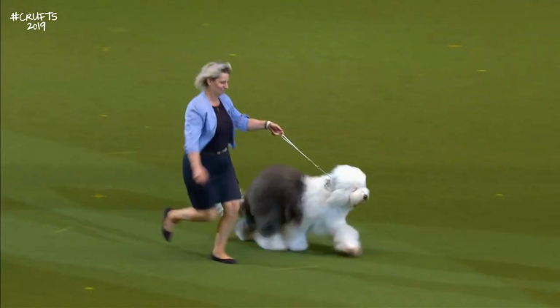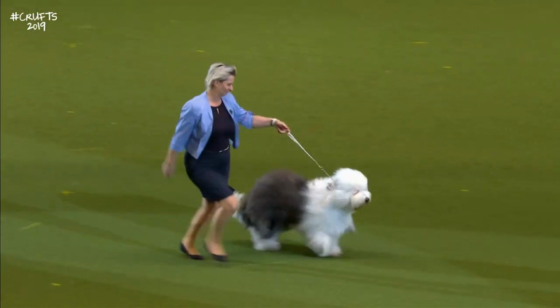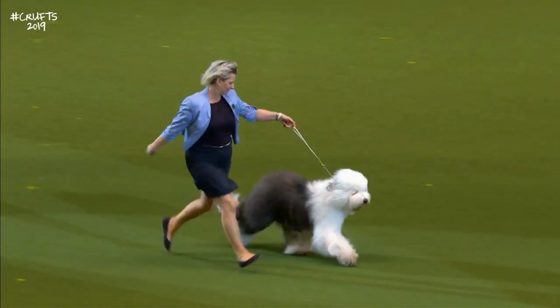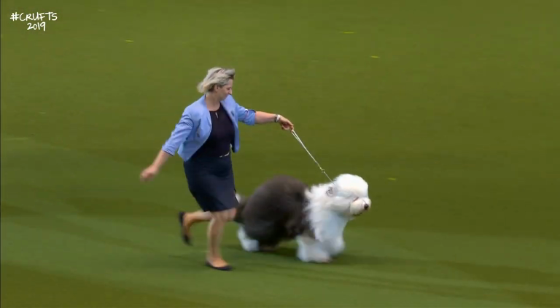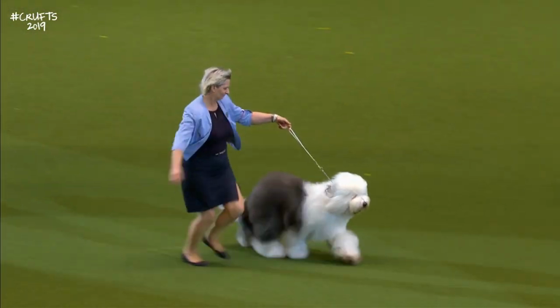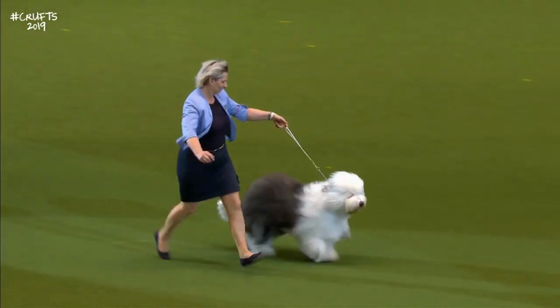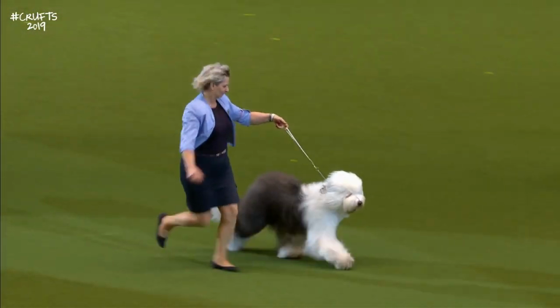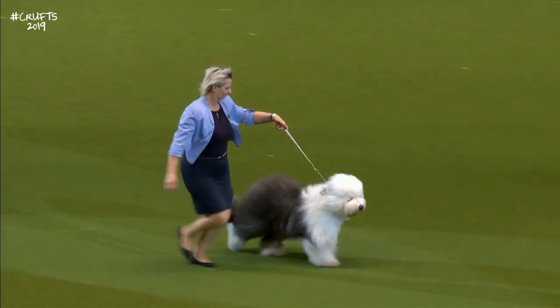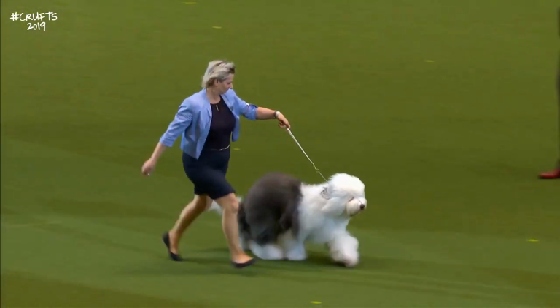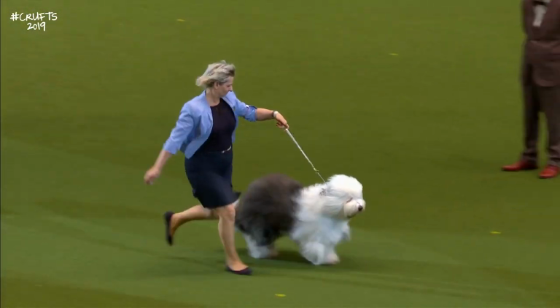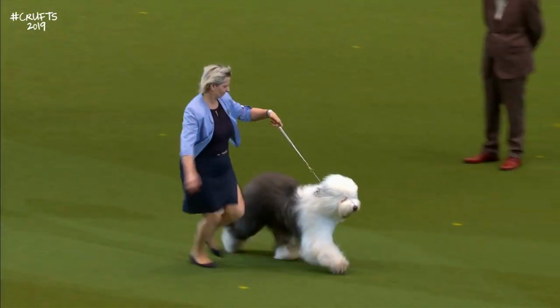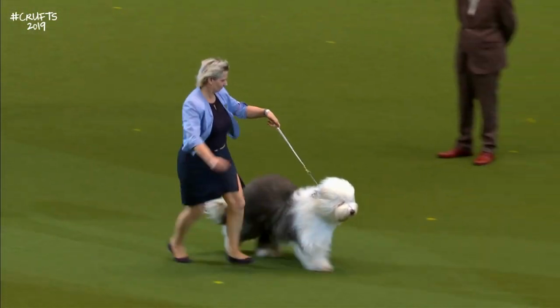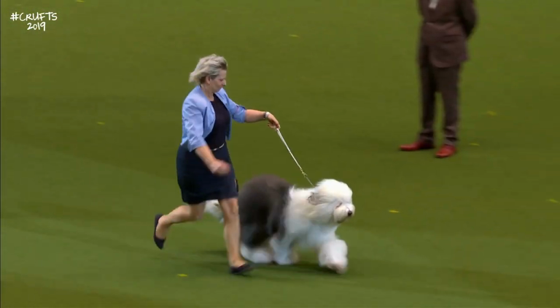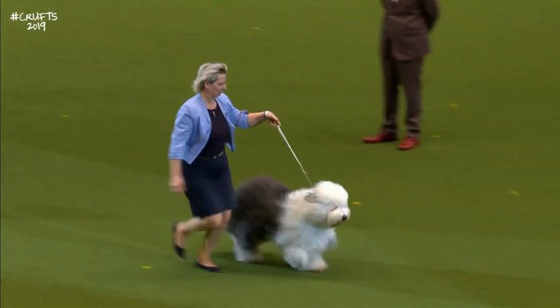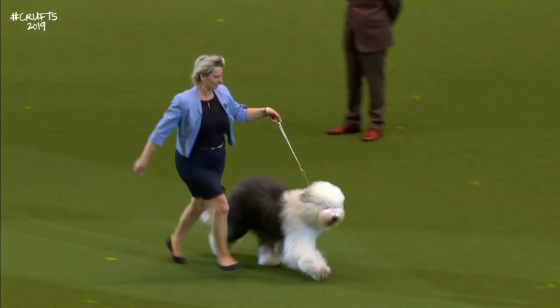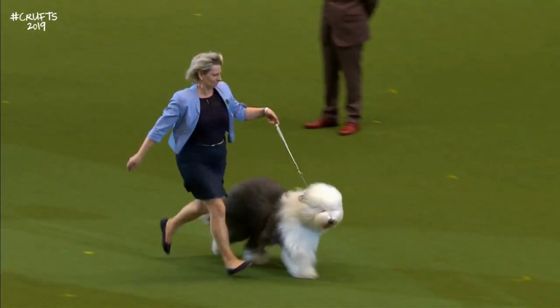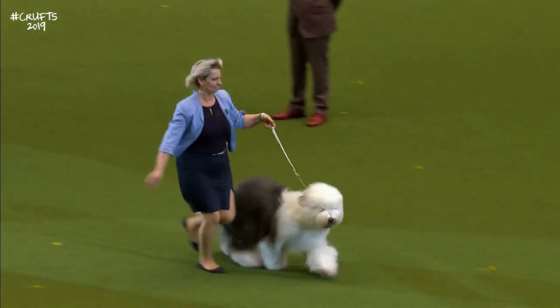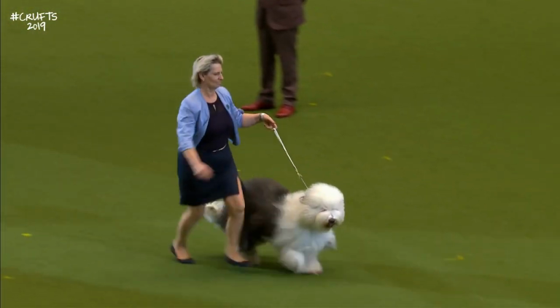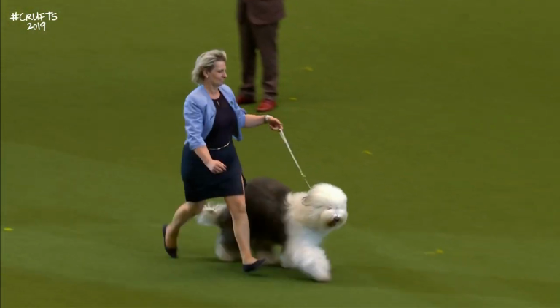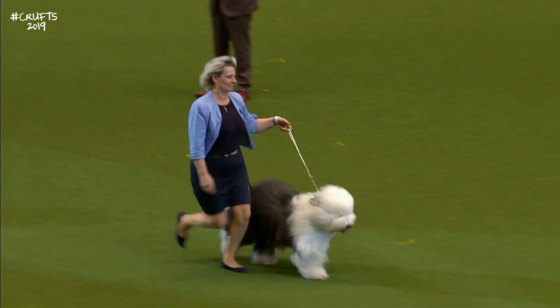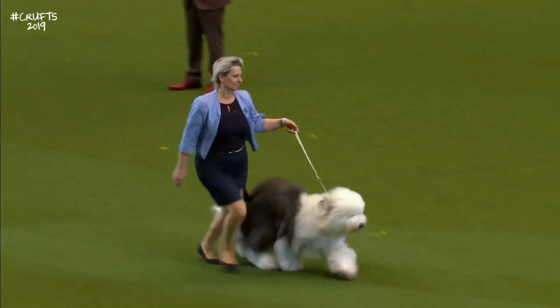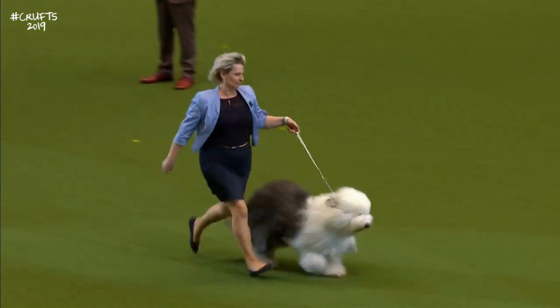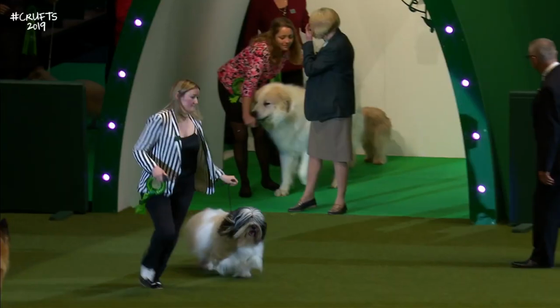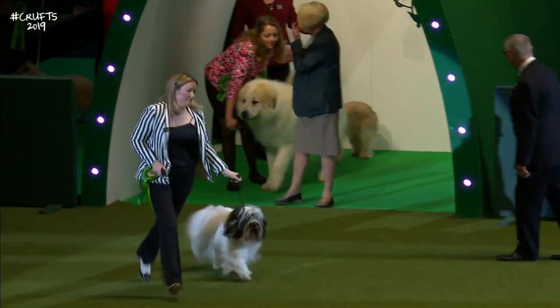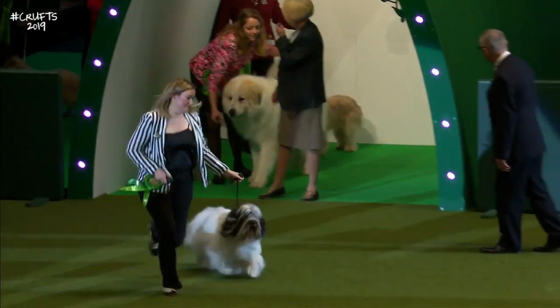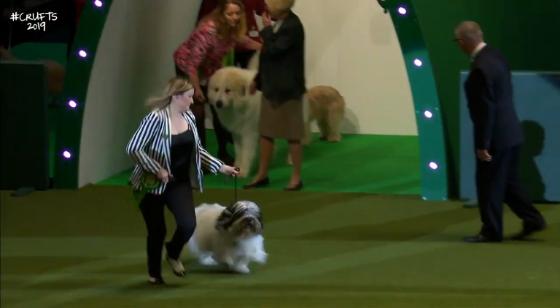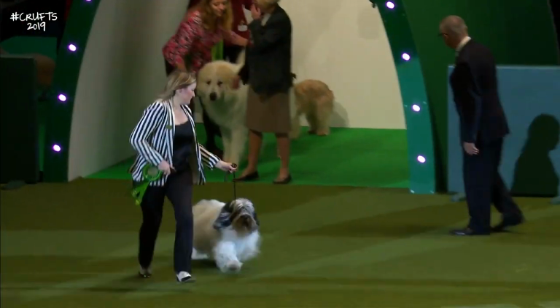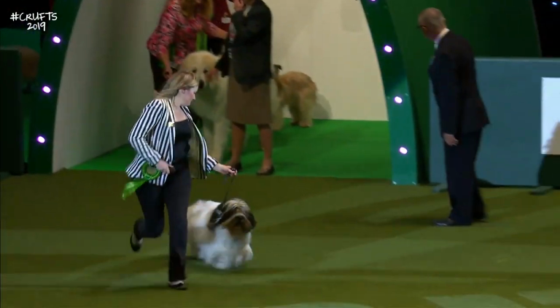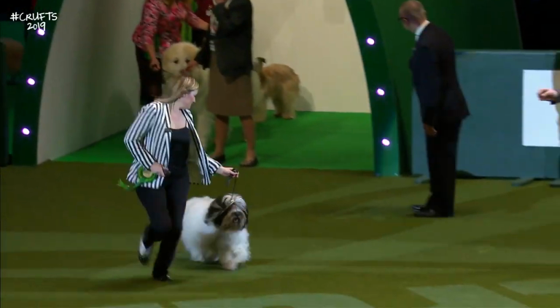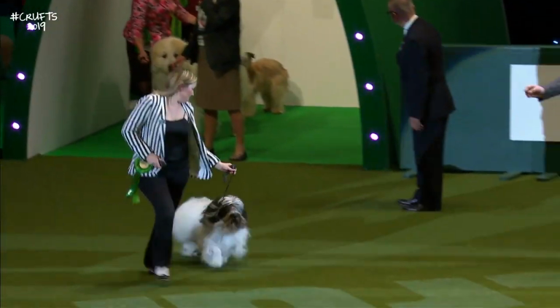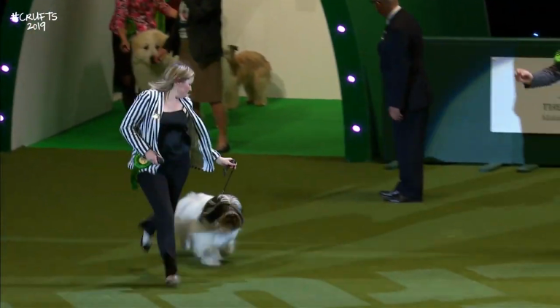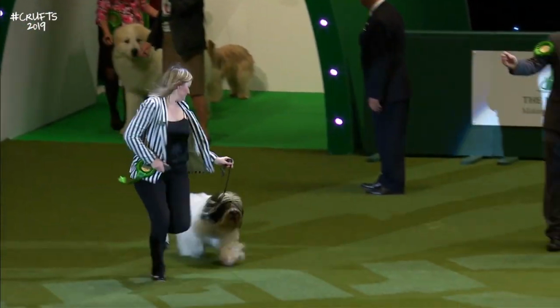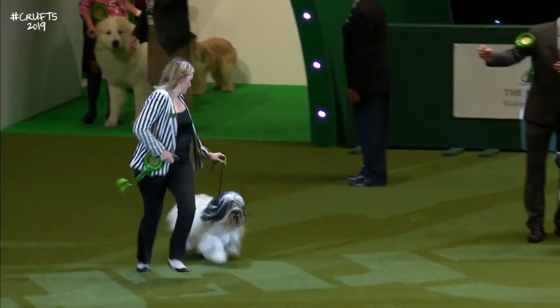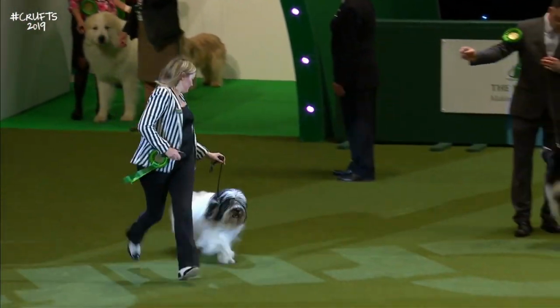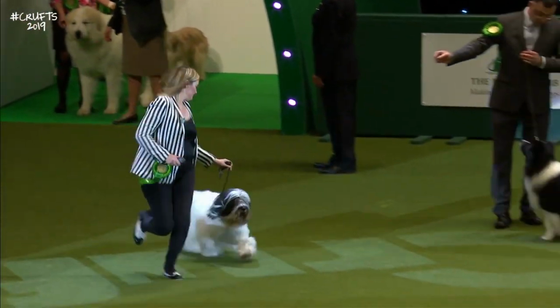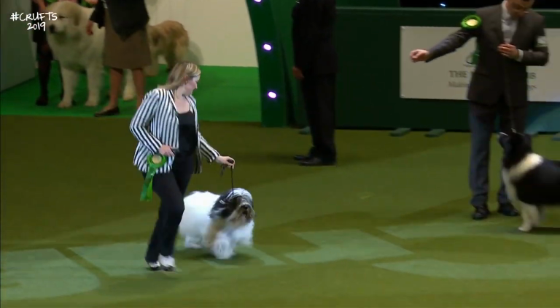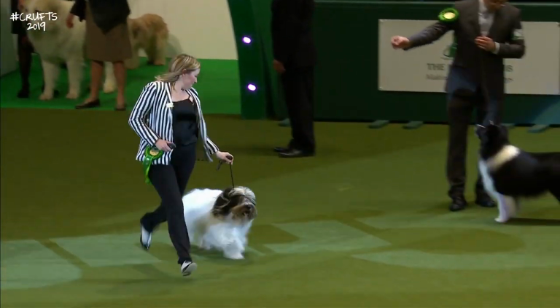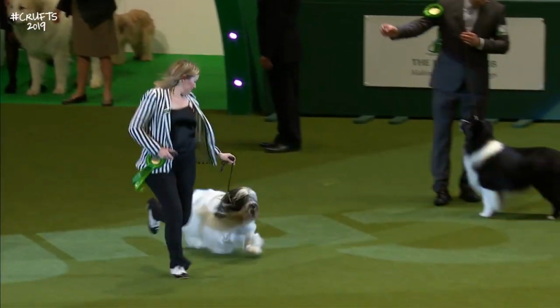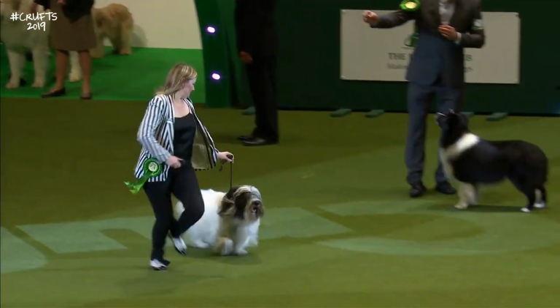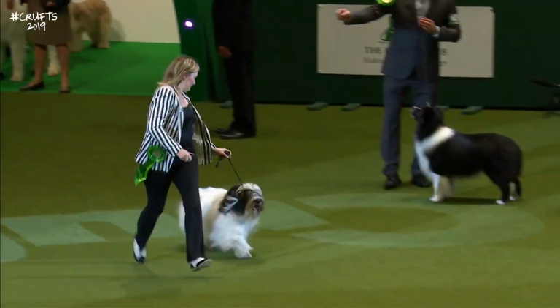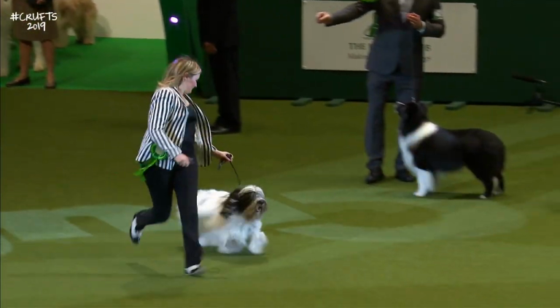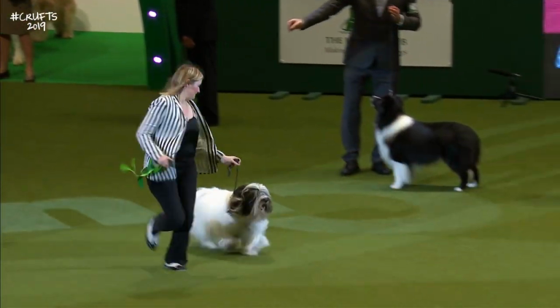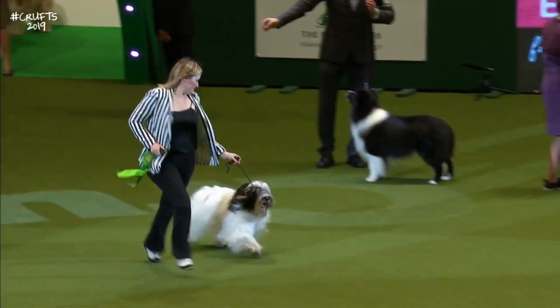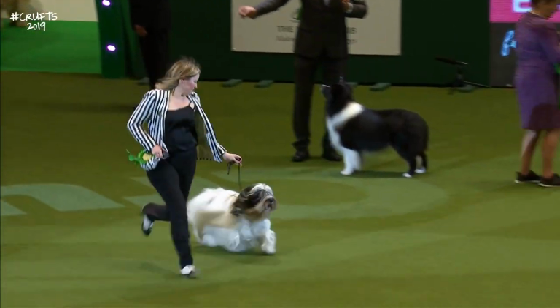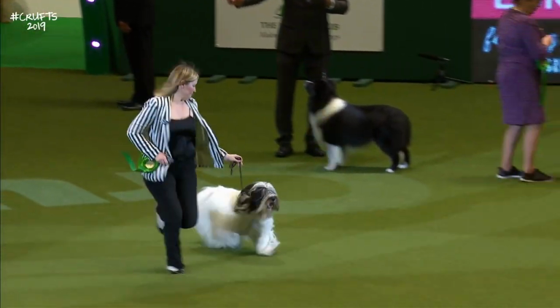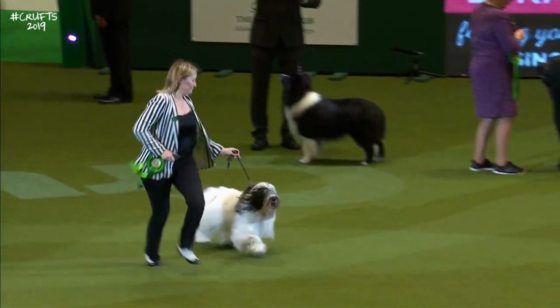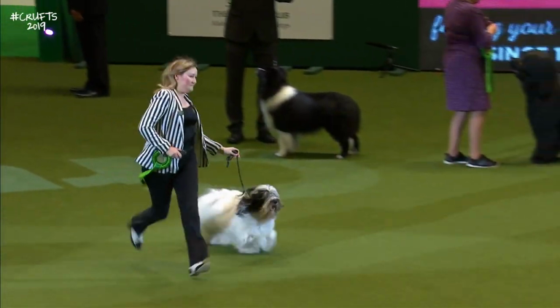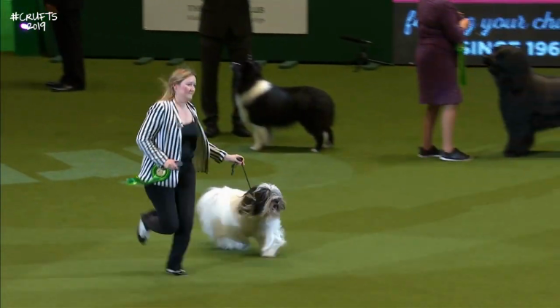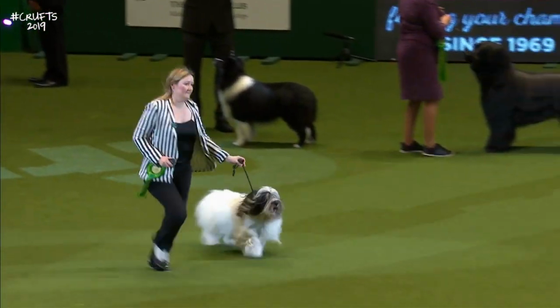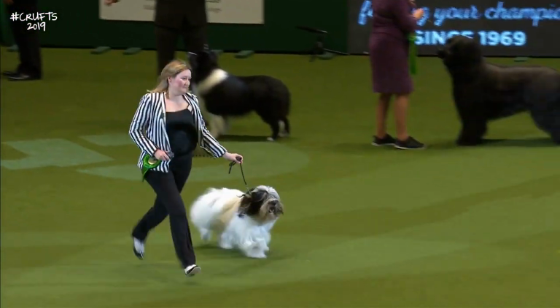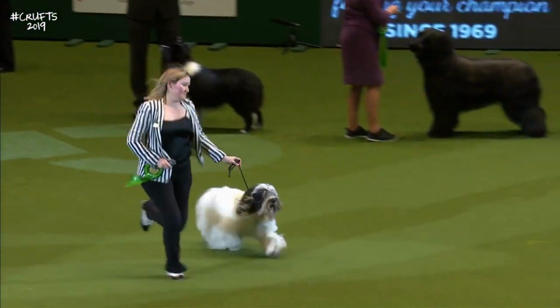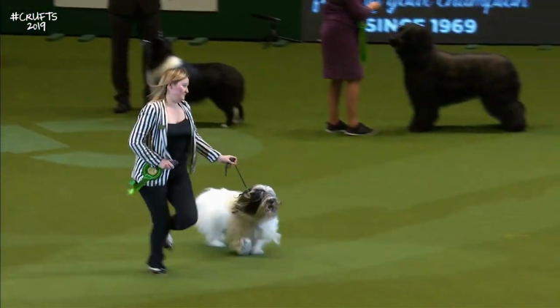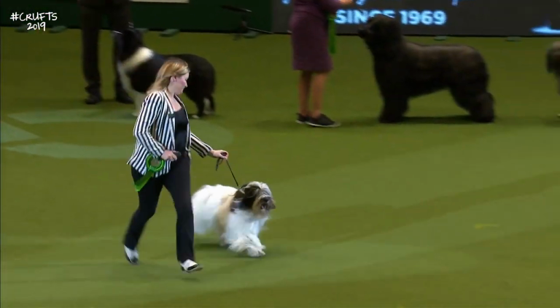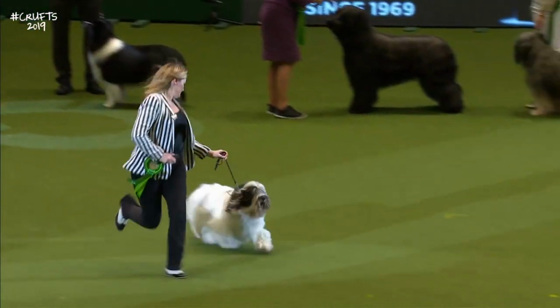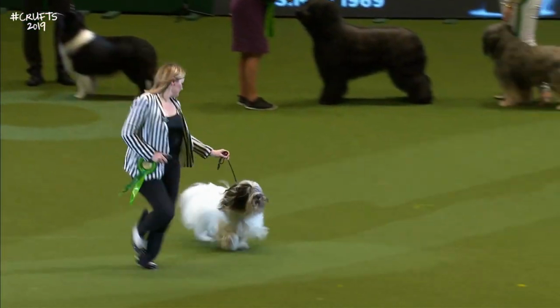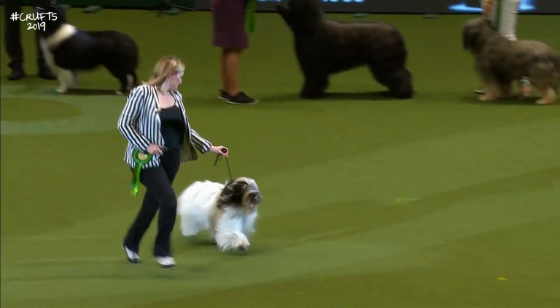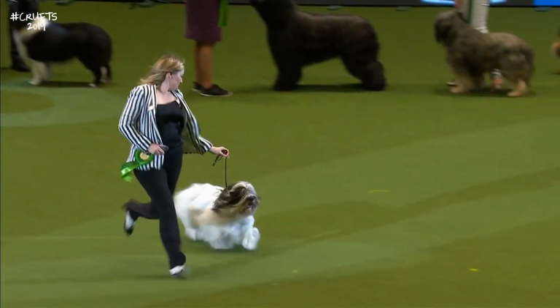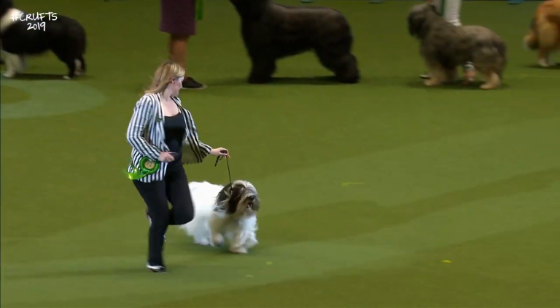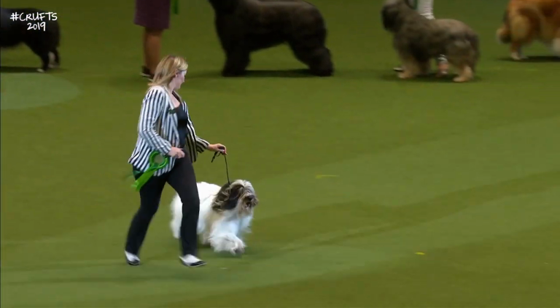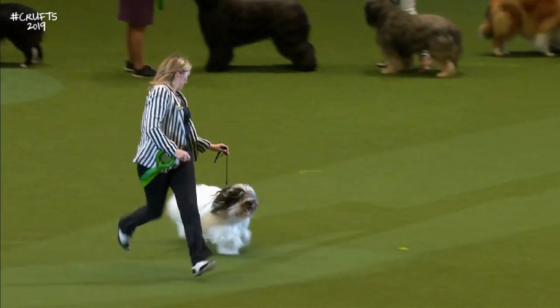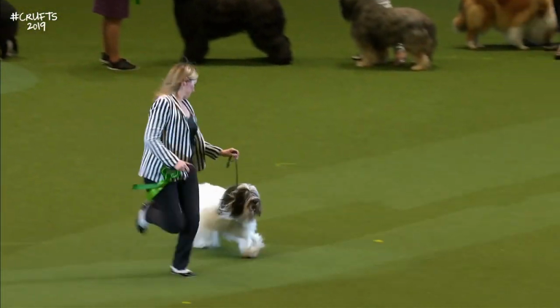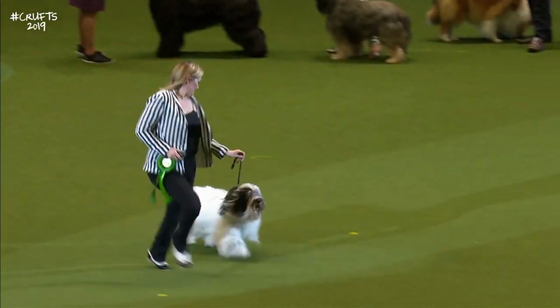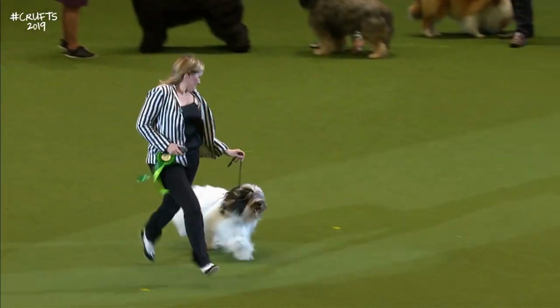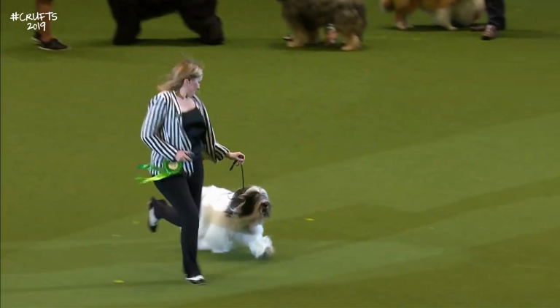Here we have the Polish Lowland Sheepdog, best-of-breed. The Polish Lowland Sheepdog now. His name is Hiro.